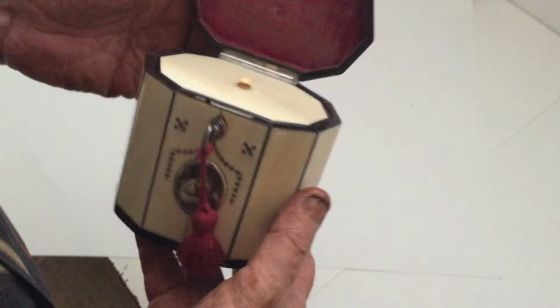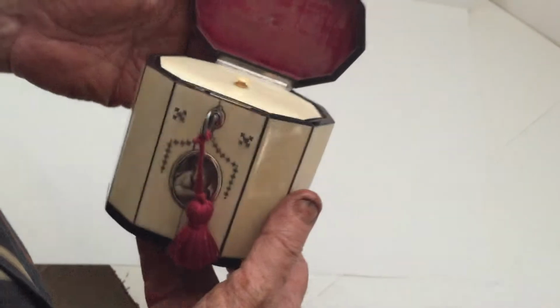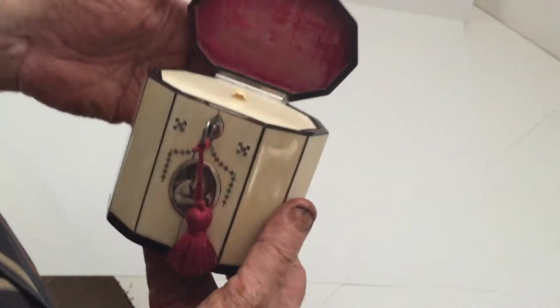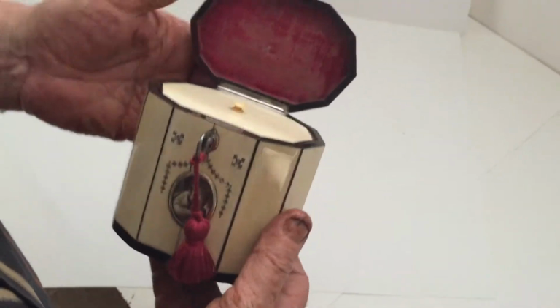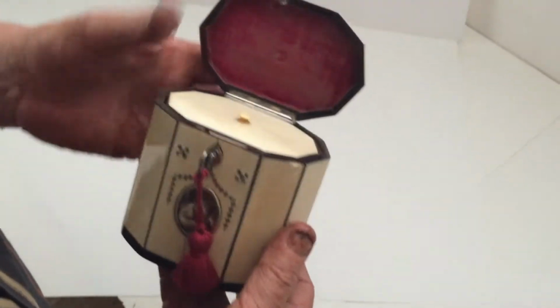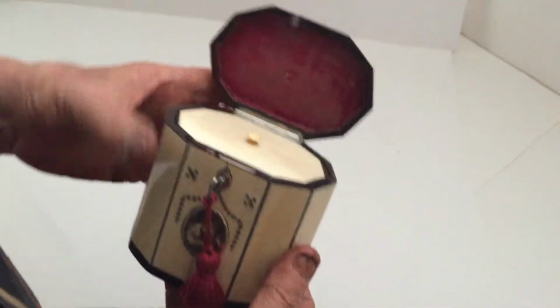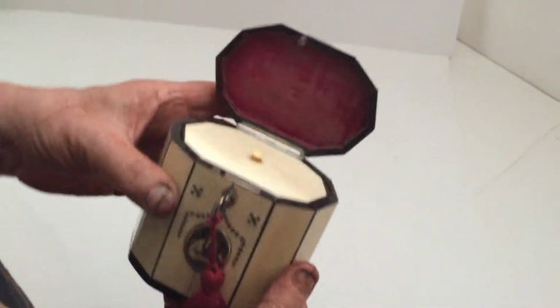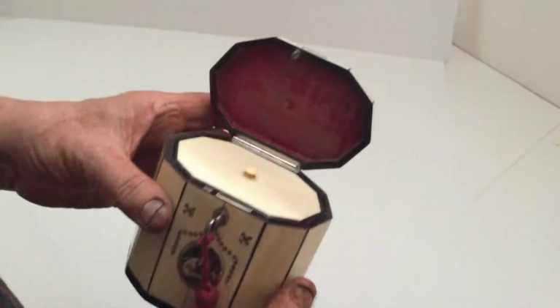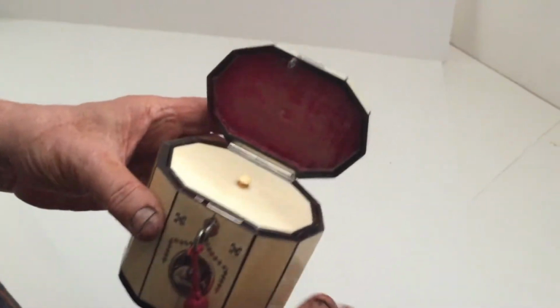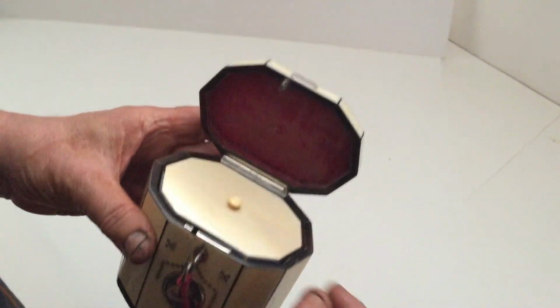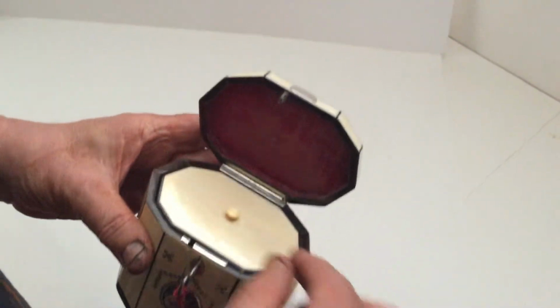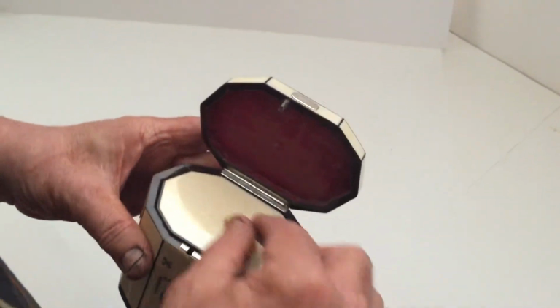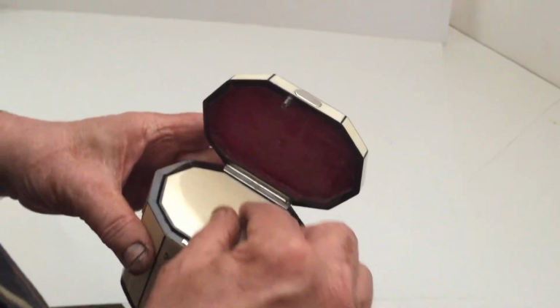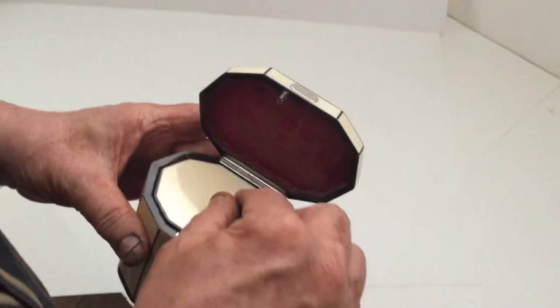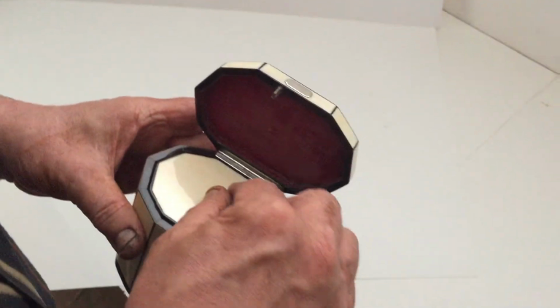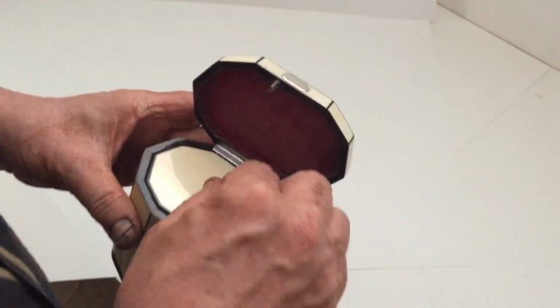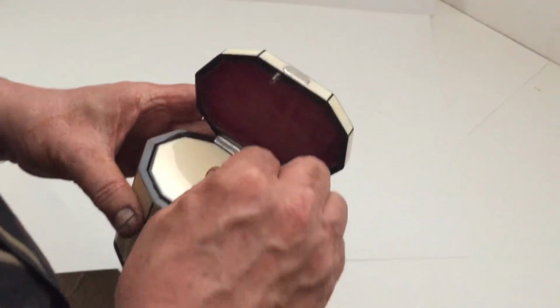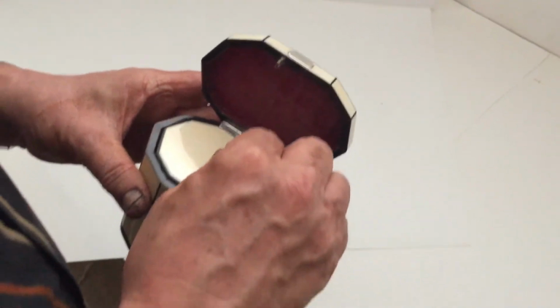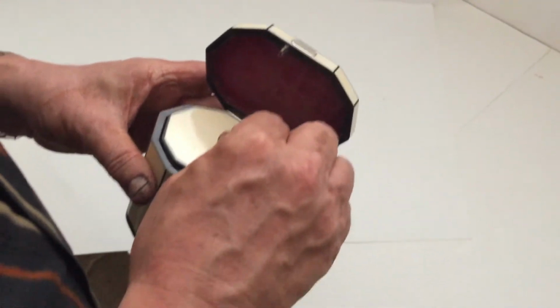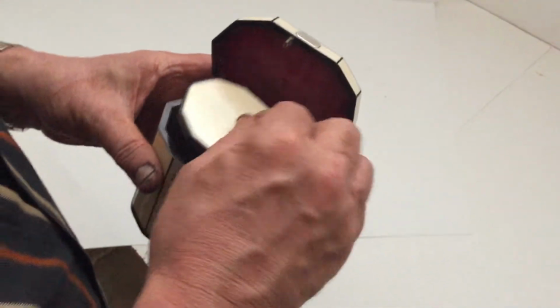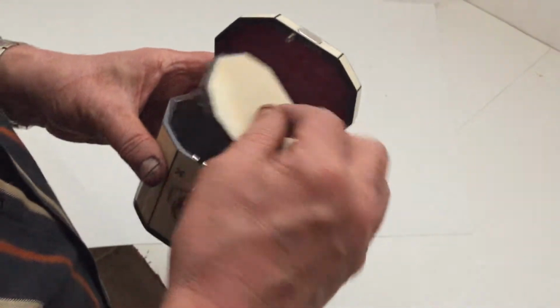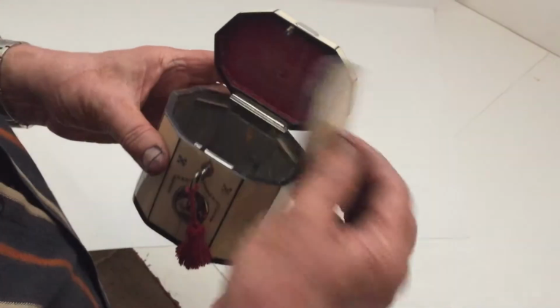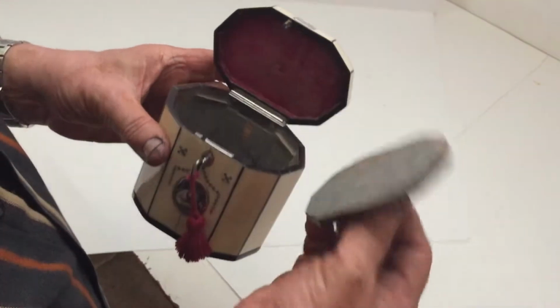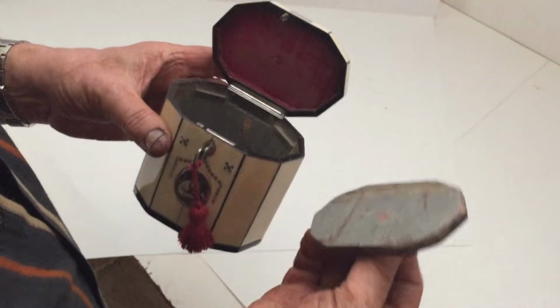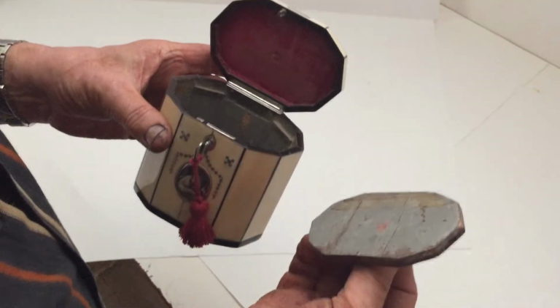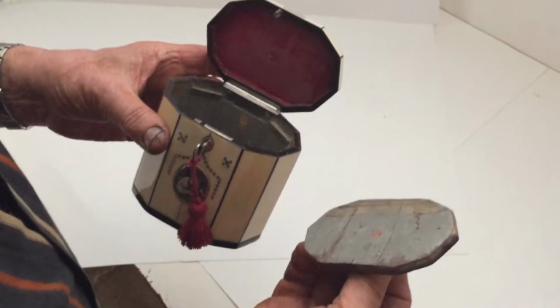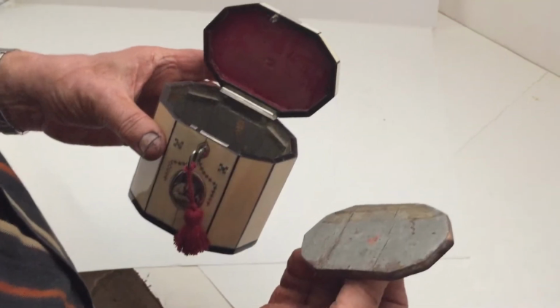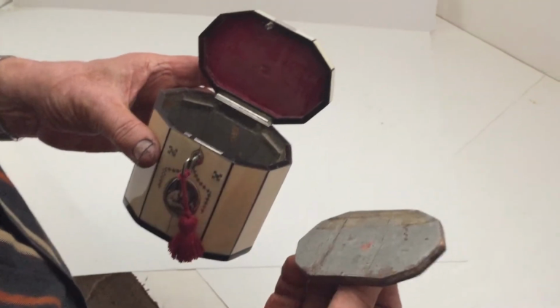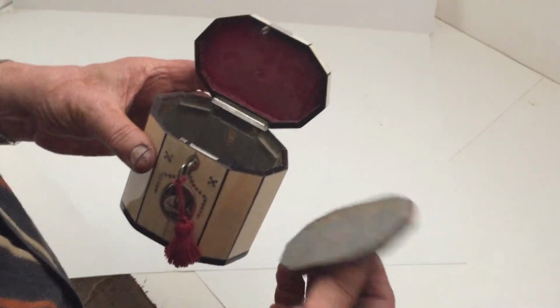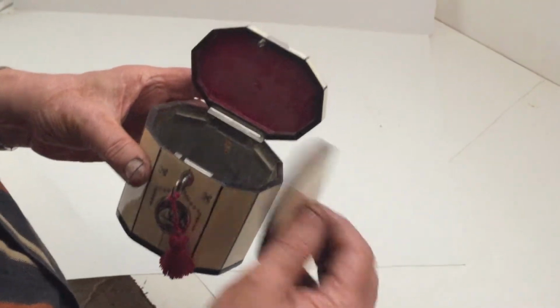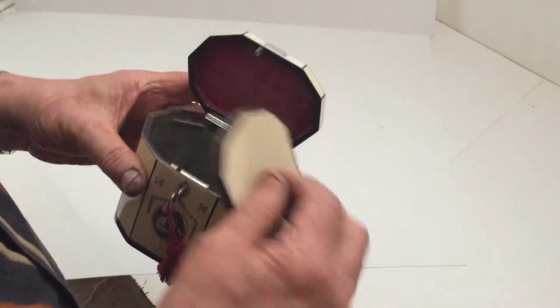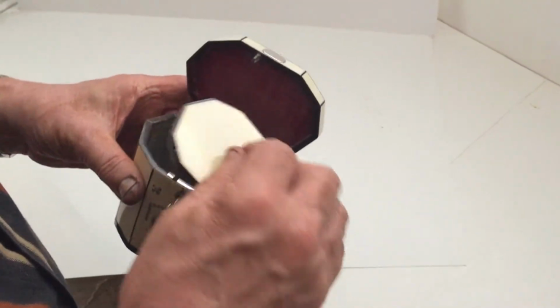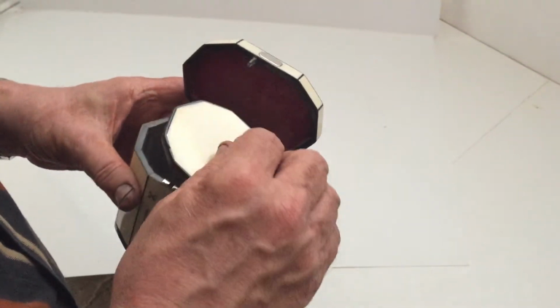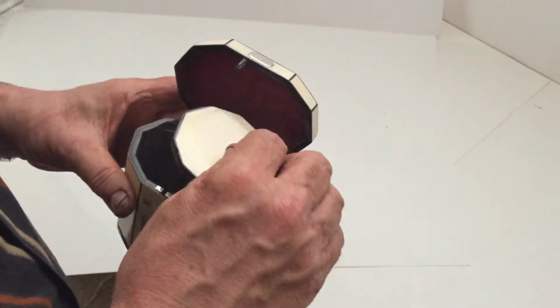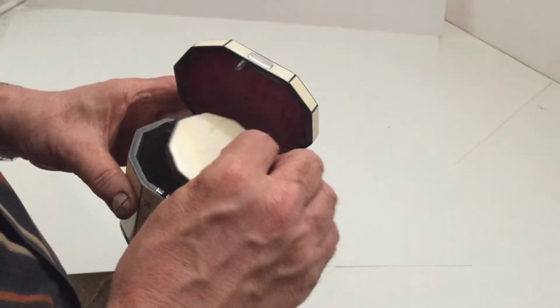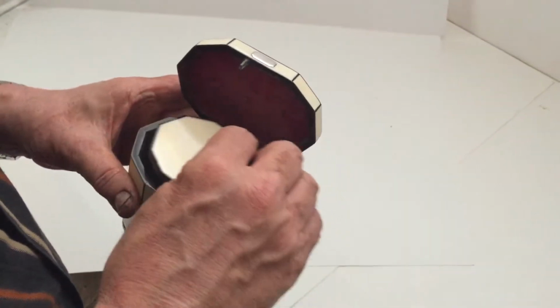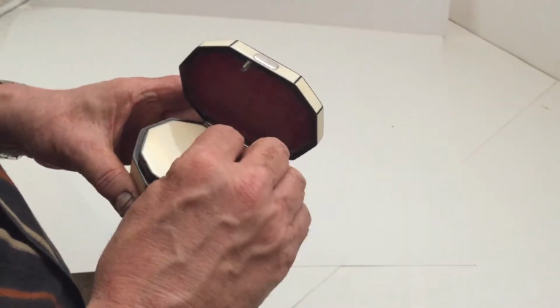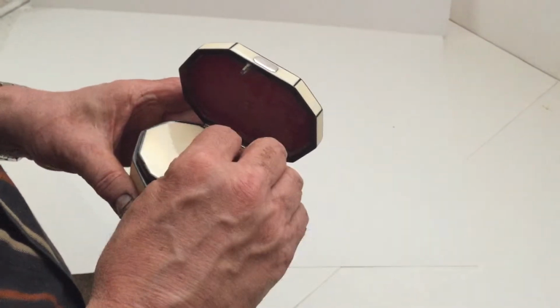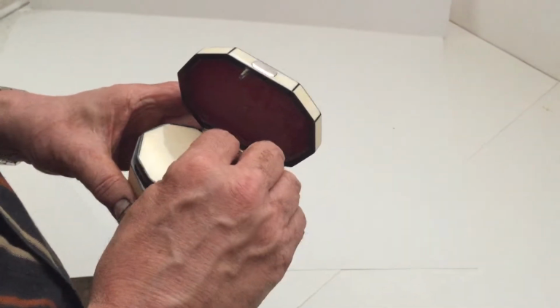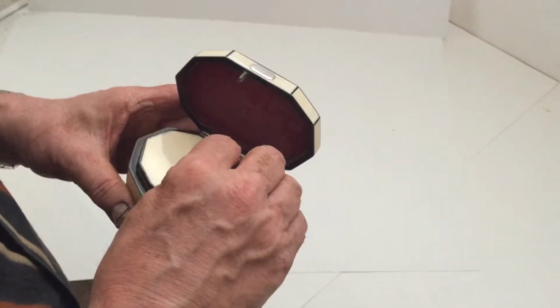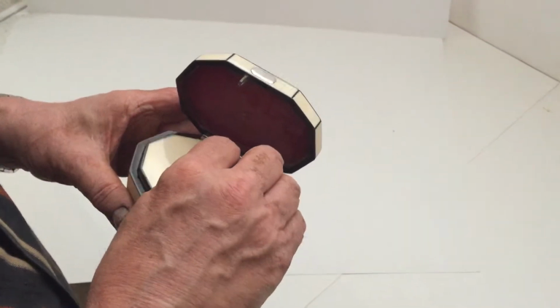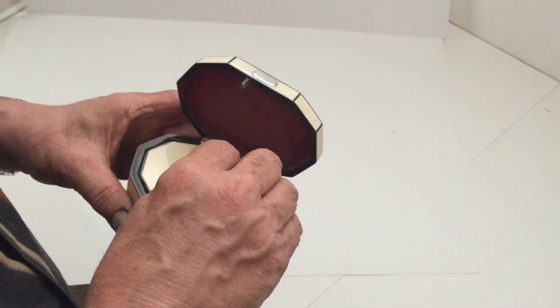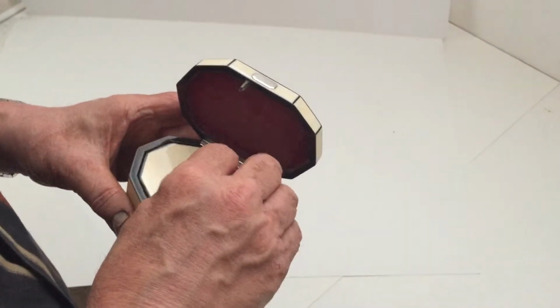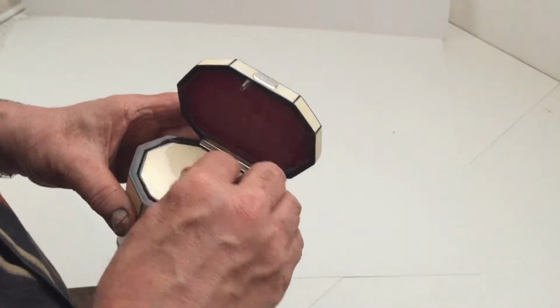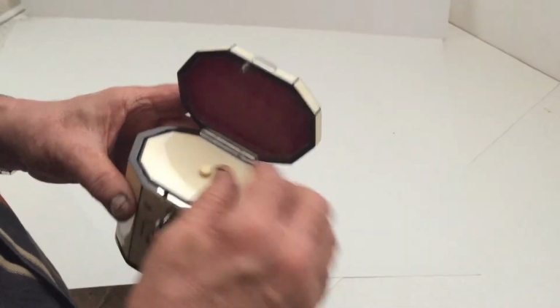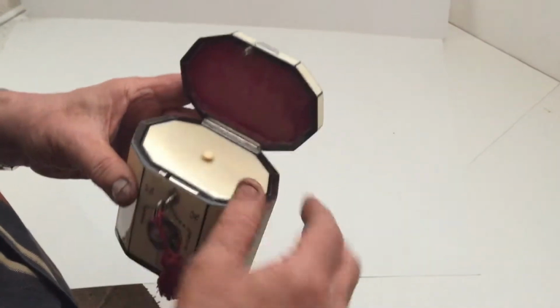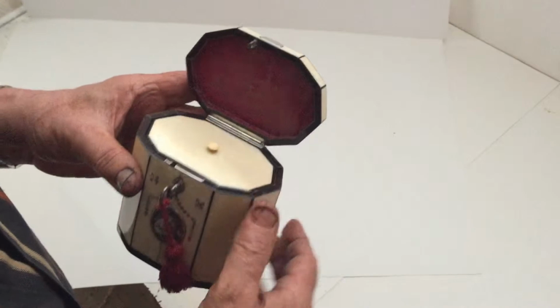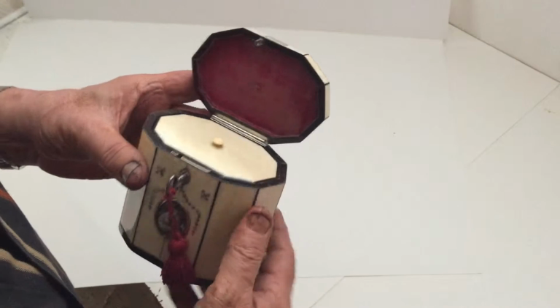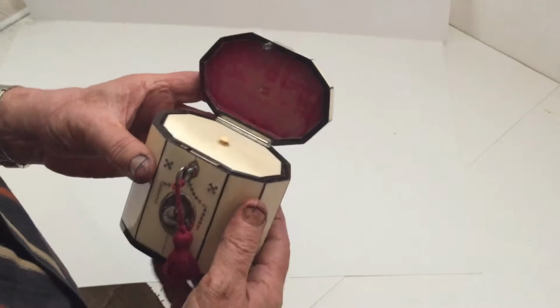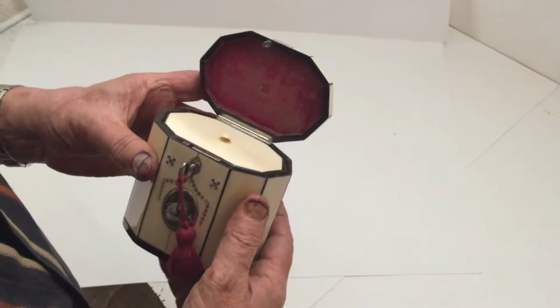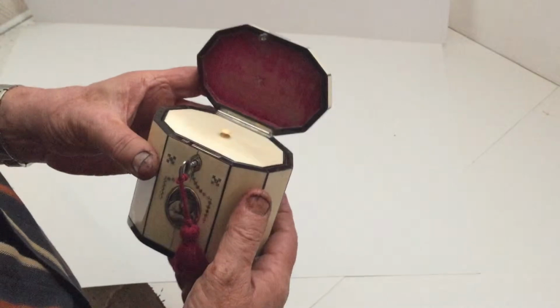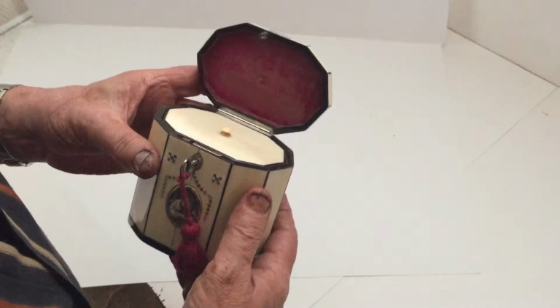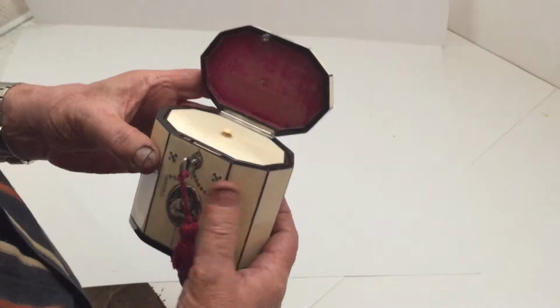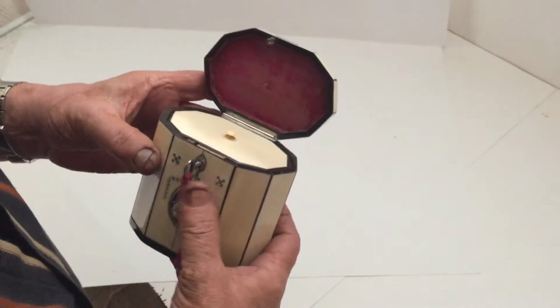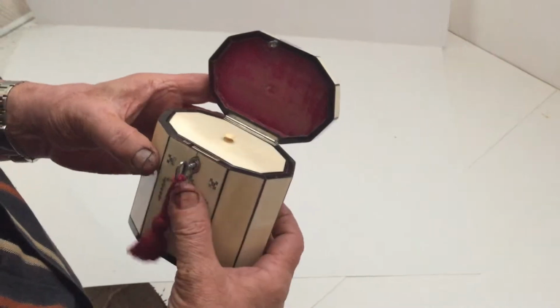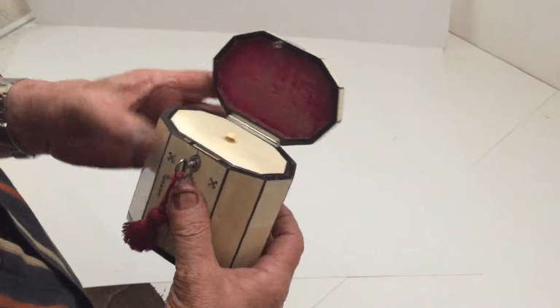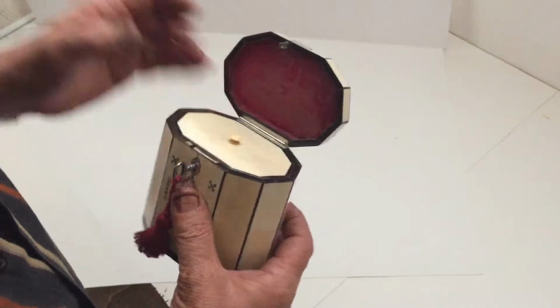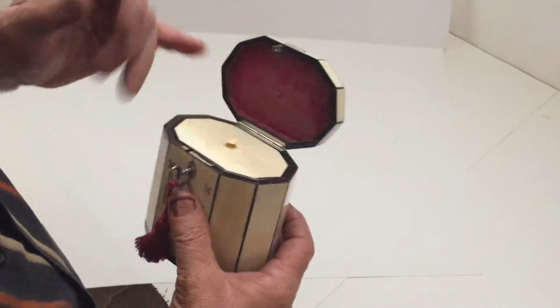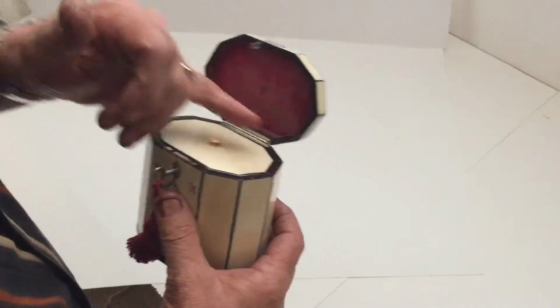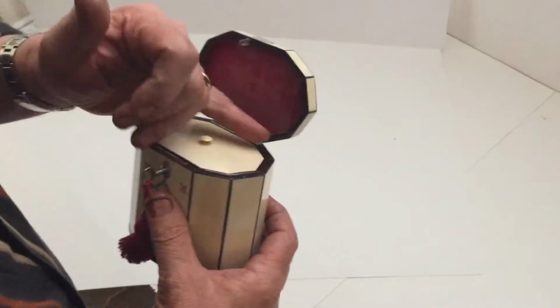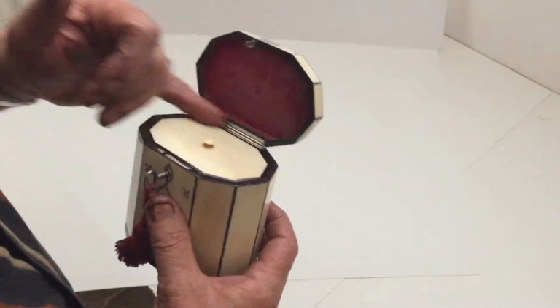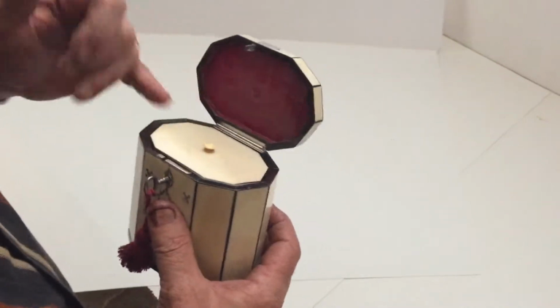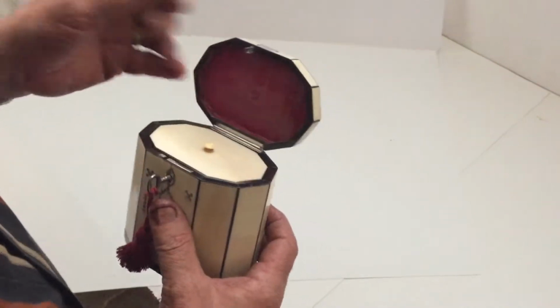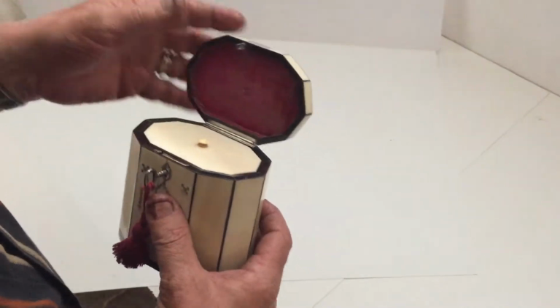The interior is all original, a nice ivory lid. It's a beautiful box, silver hinge.